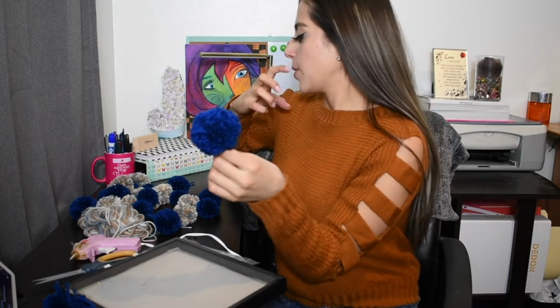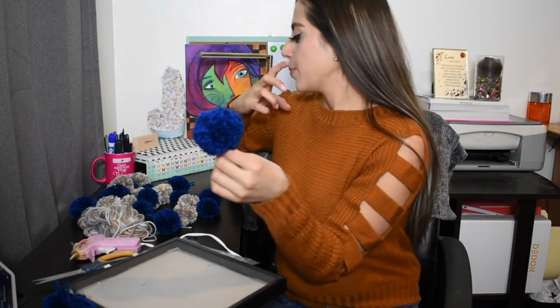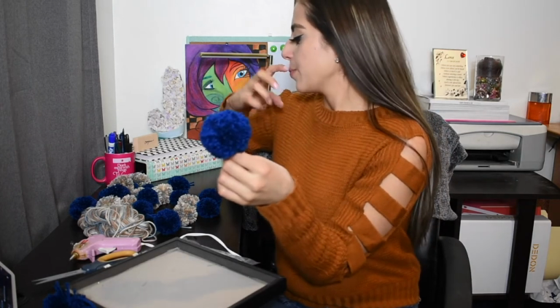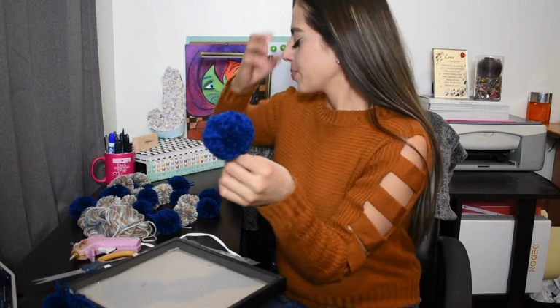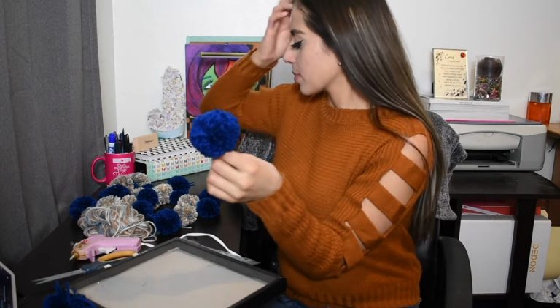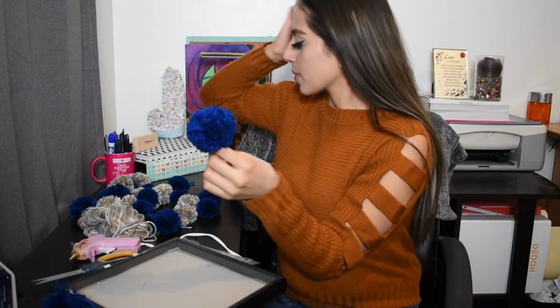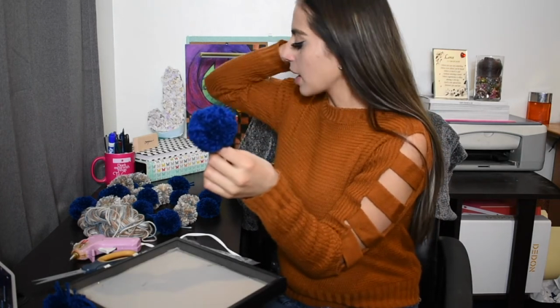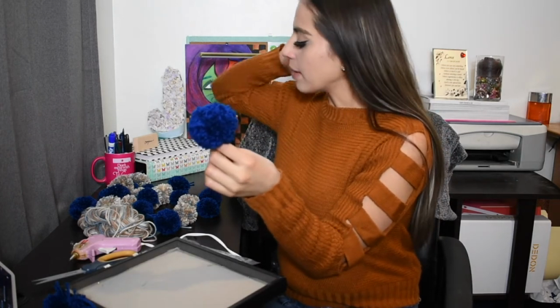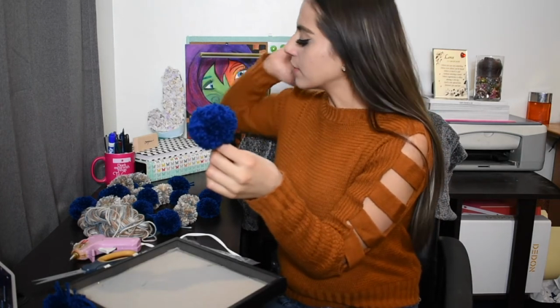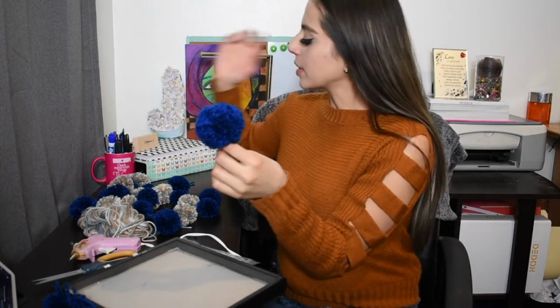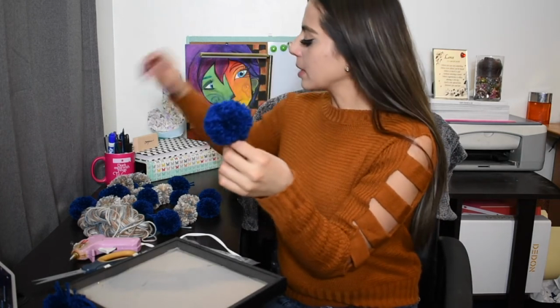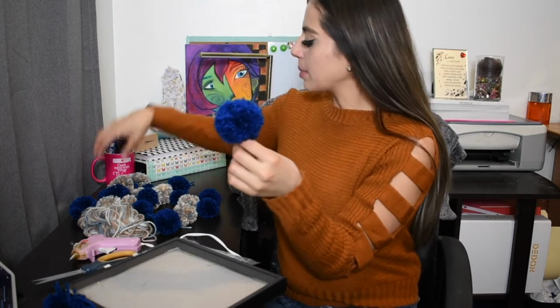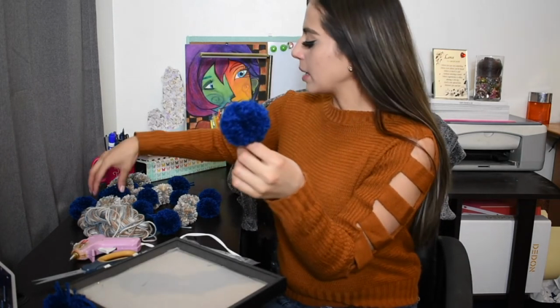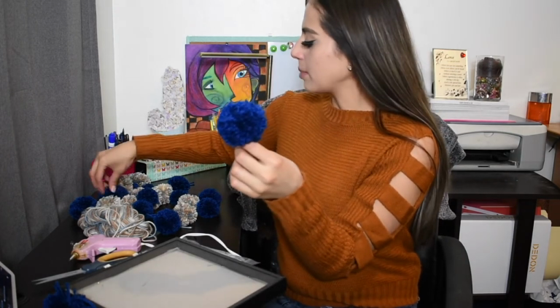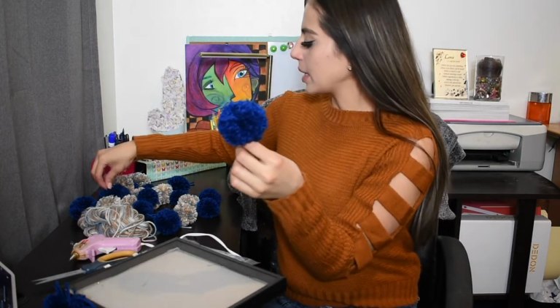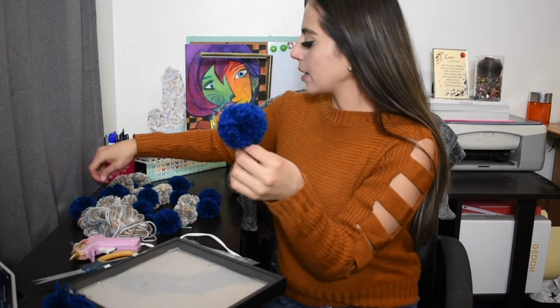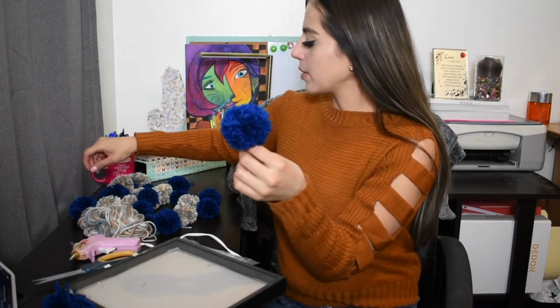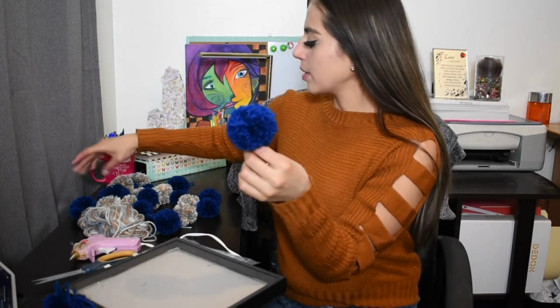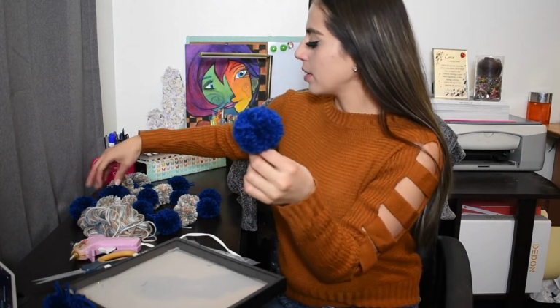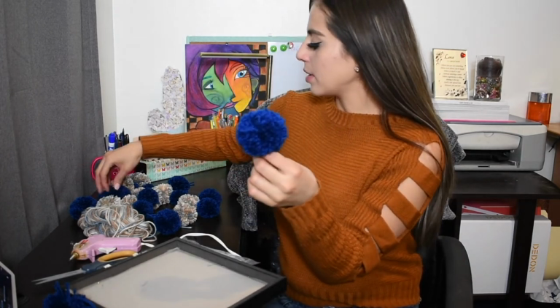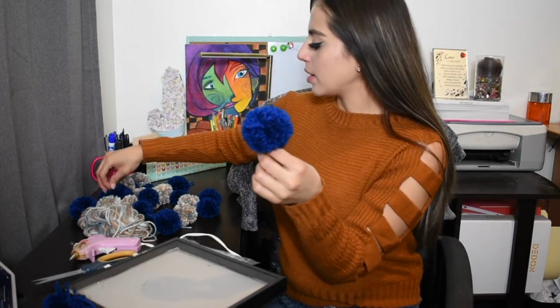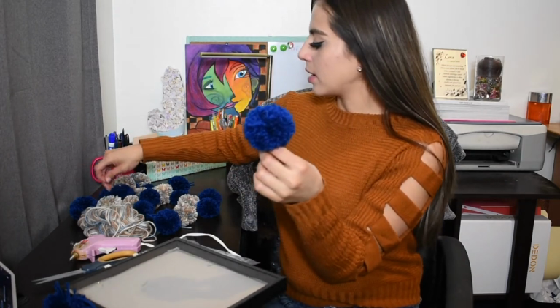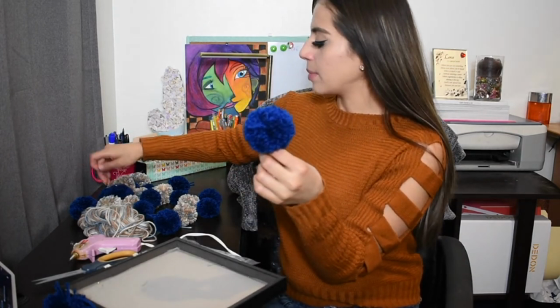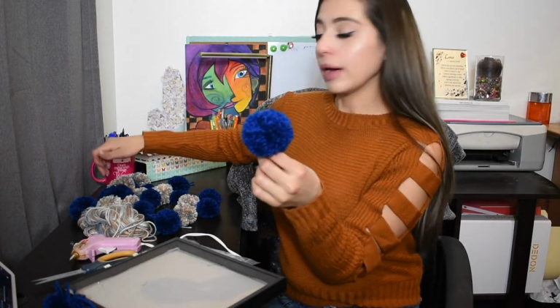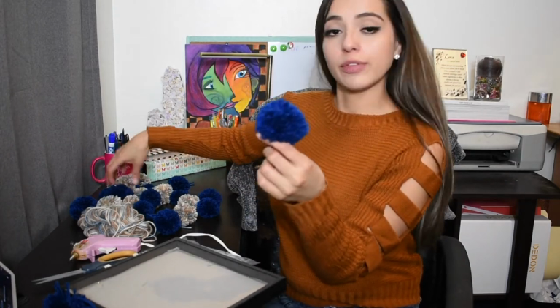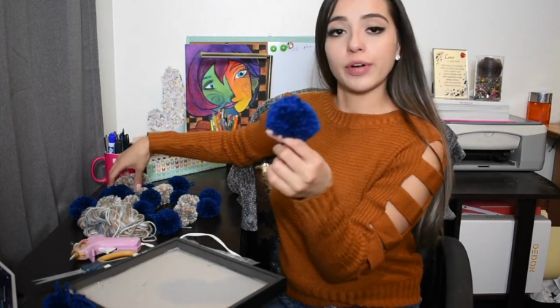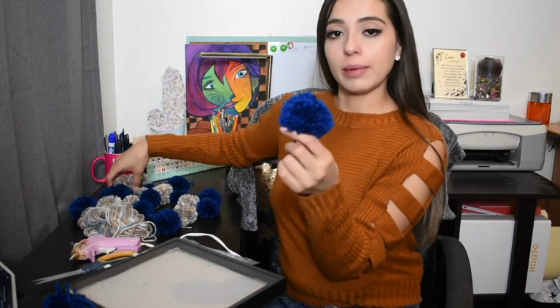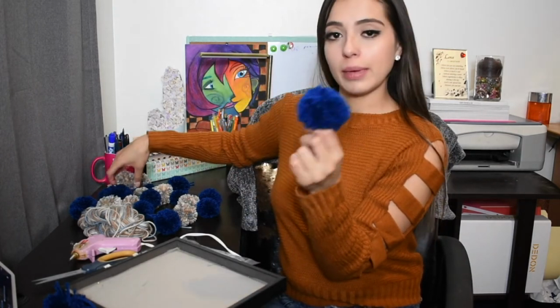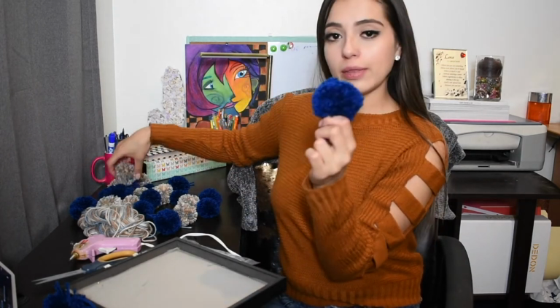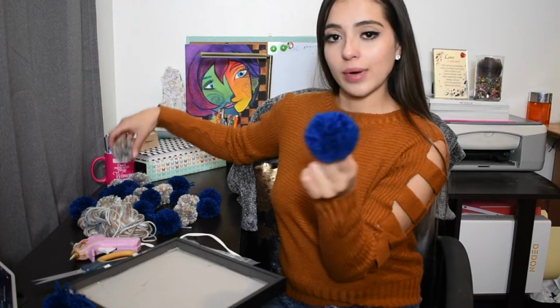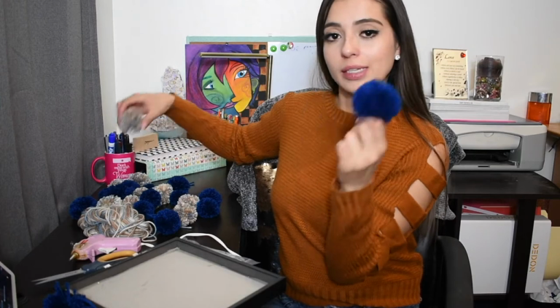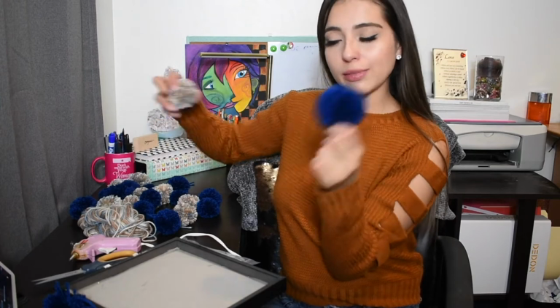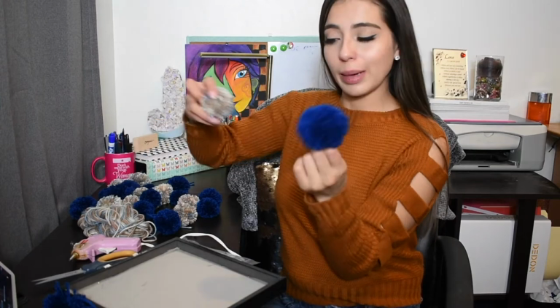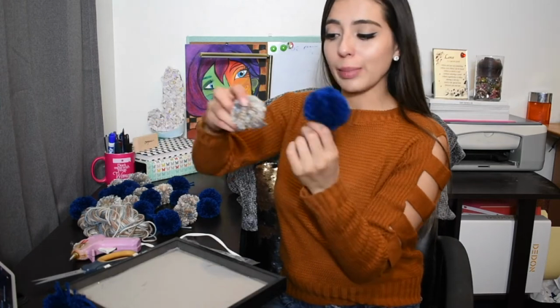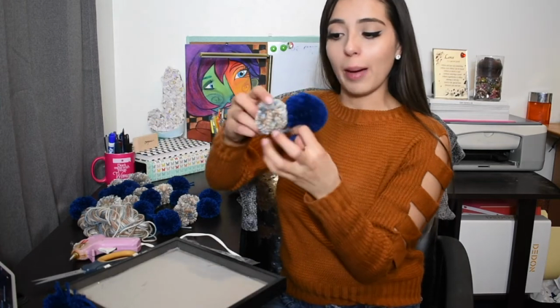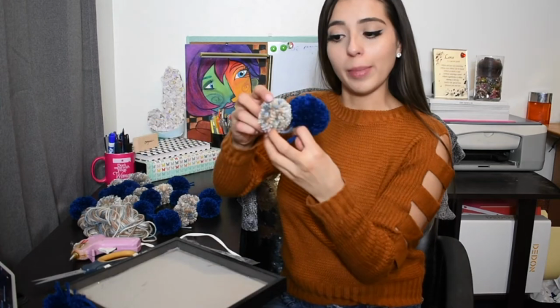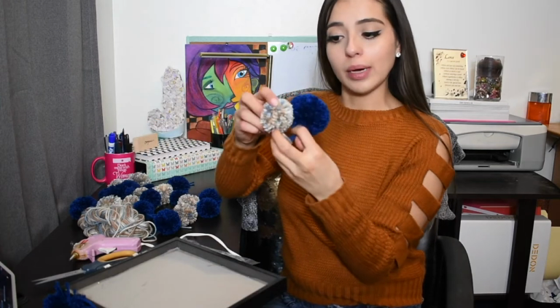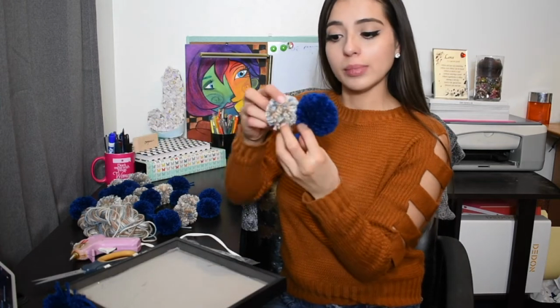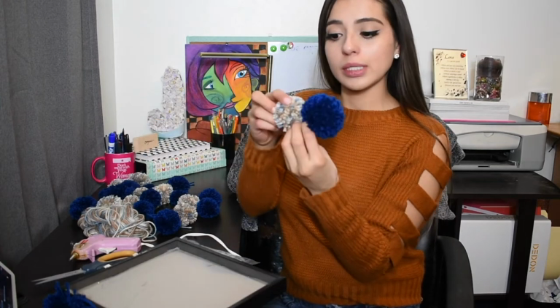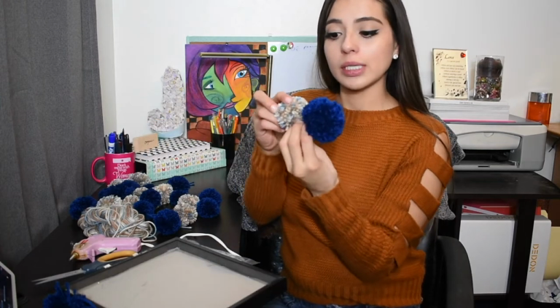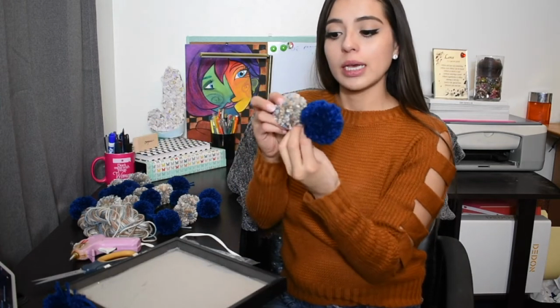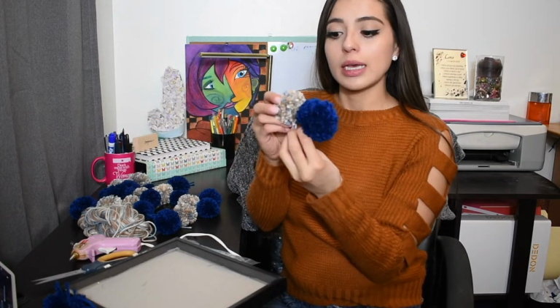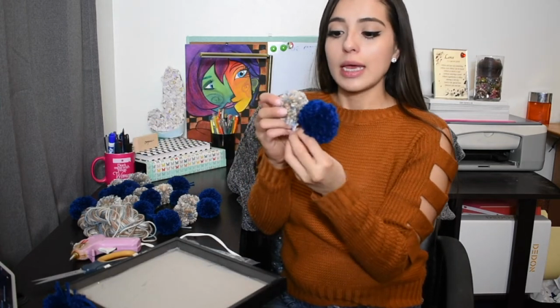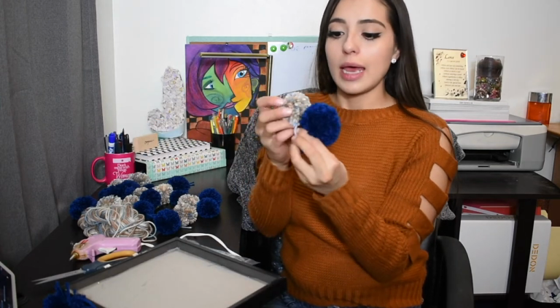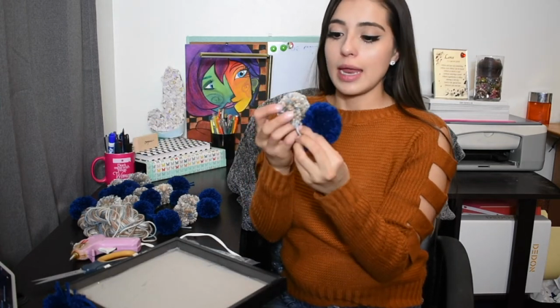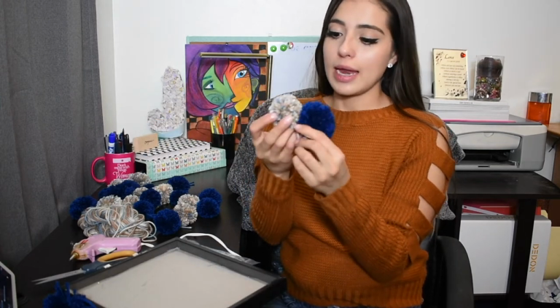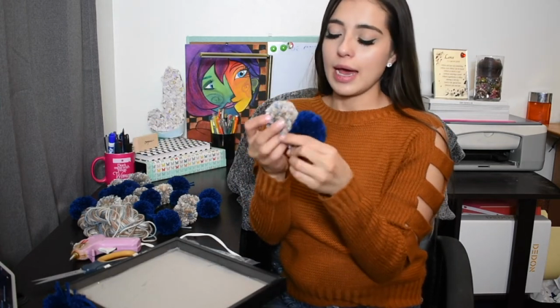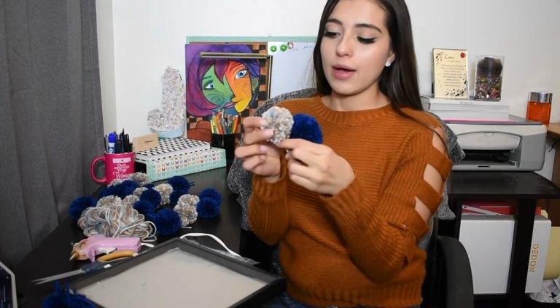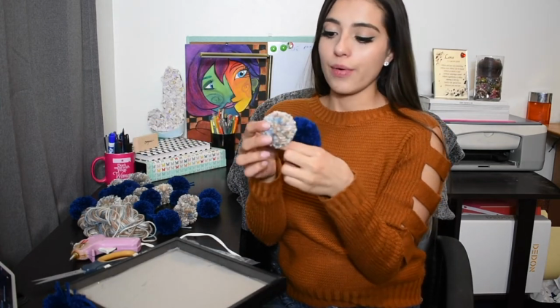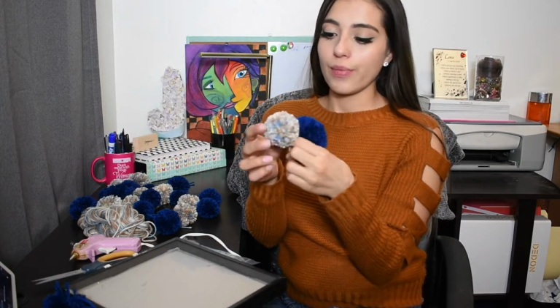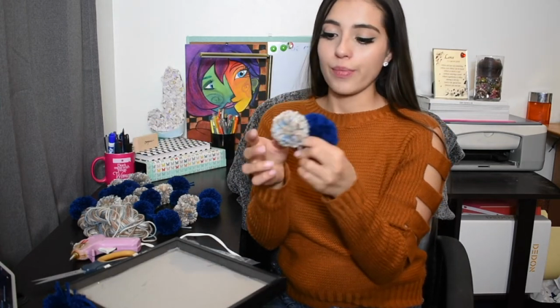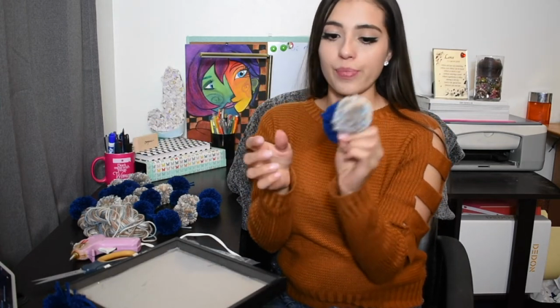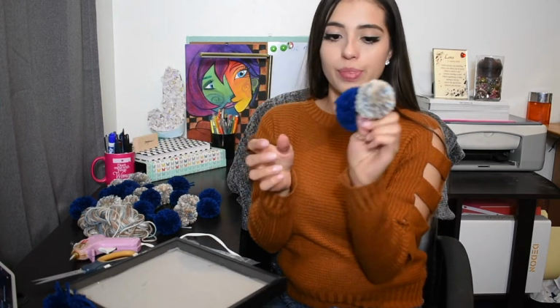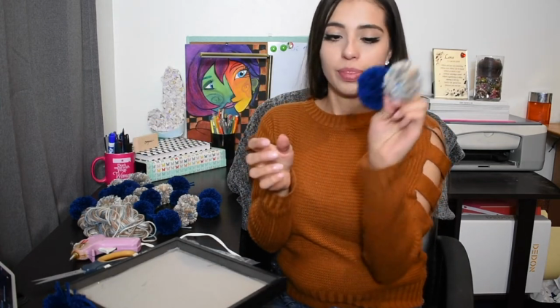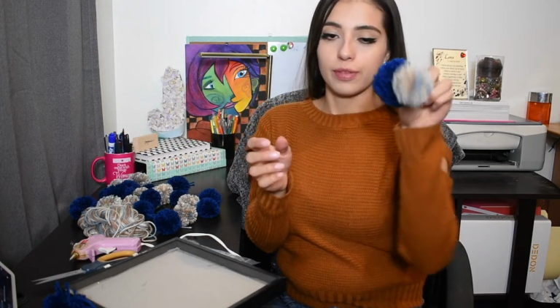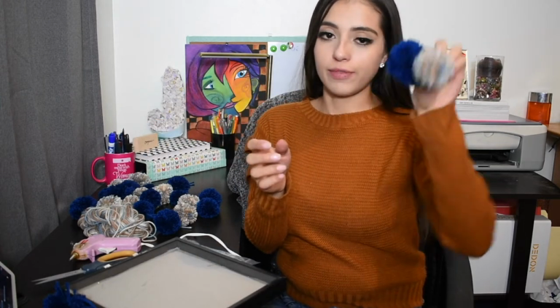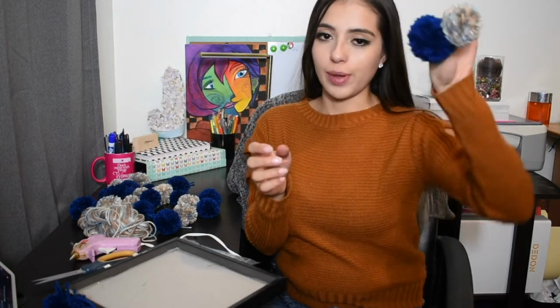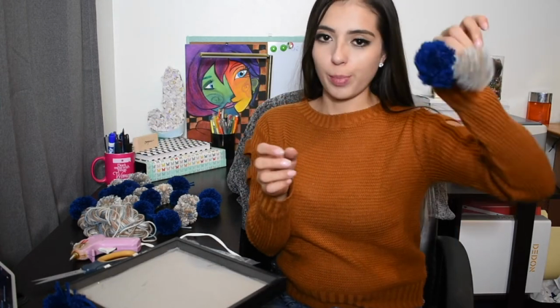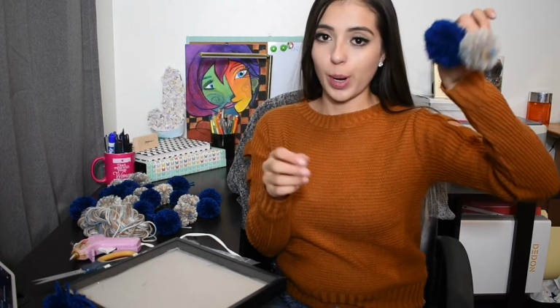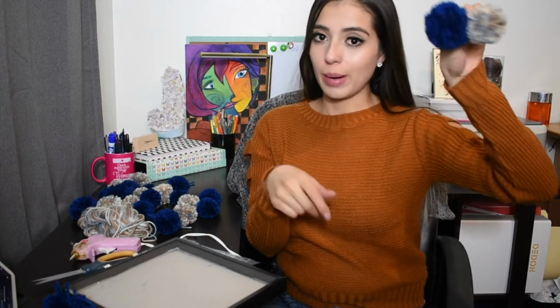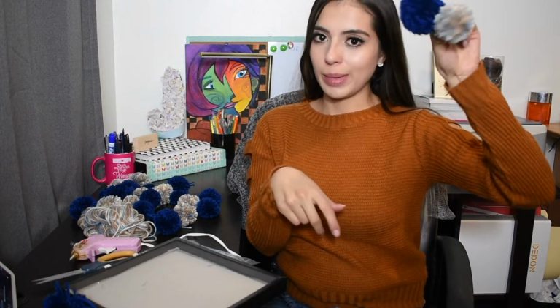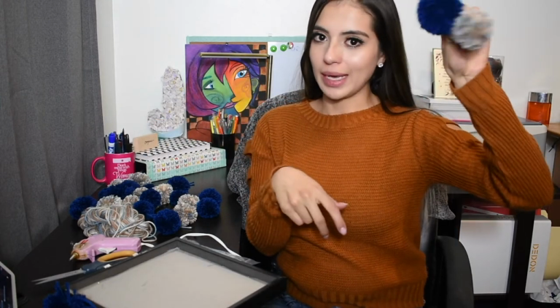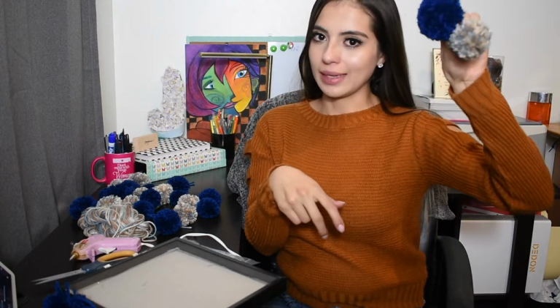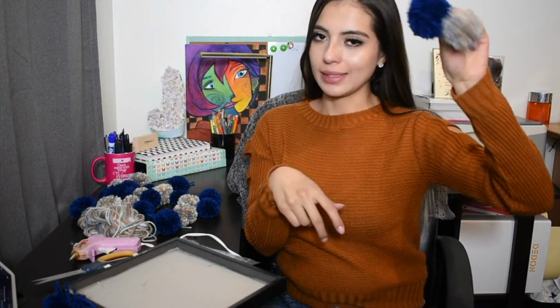I've already made the rest of my pom poms and now the fun part begins.